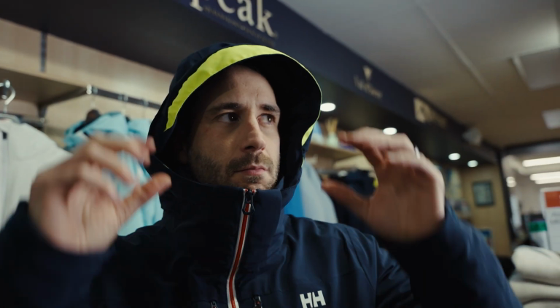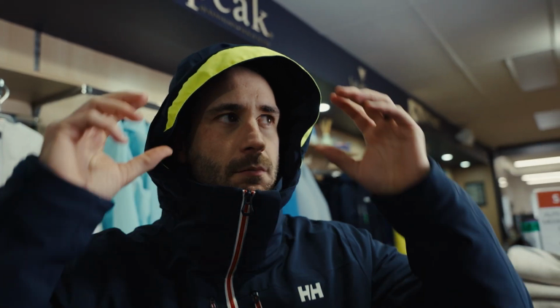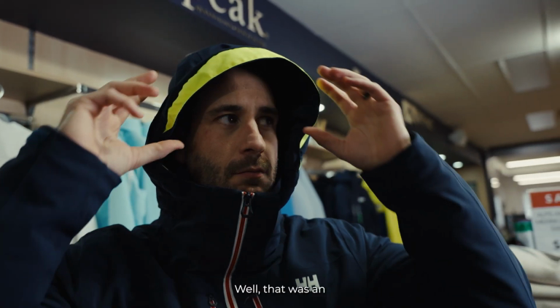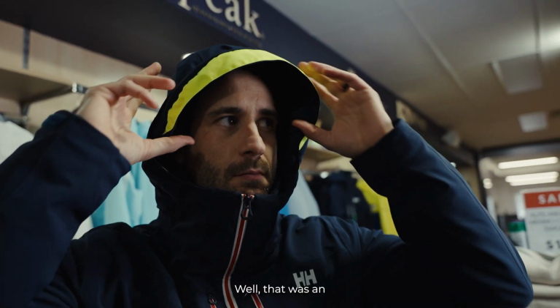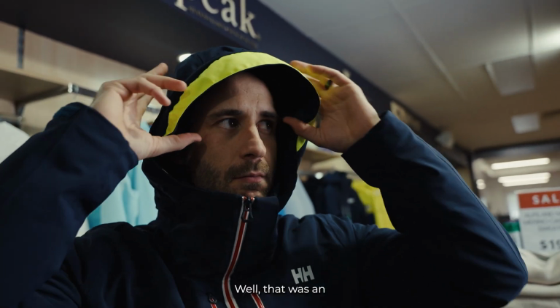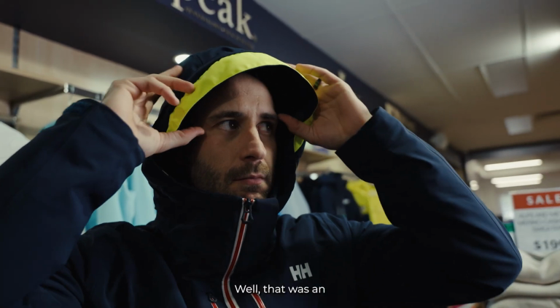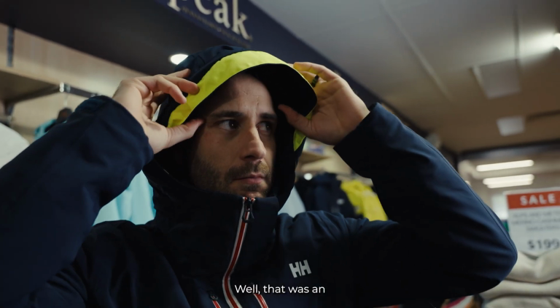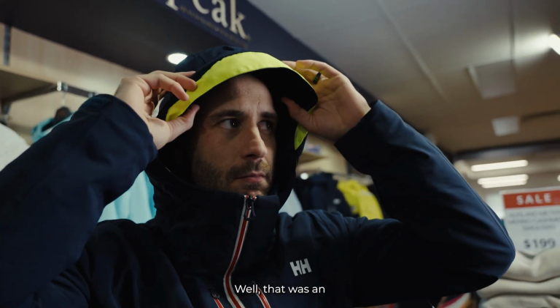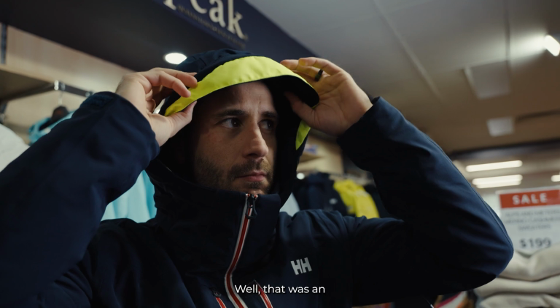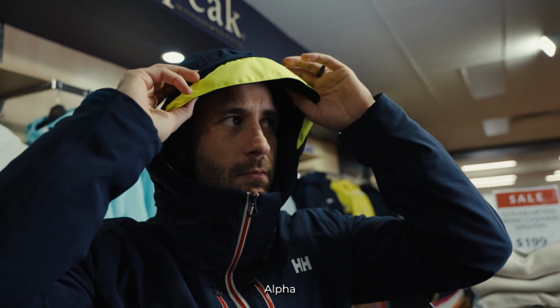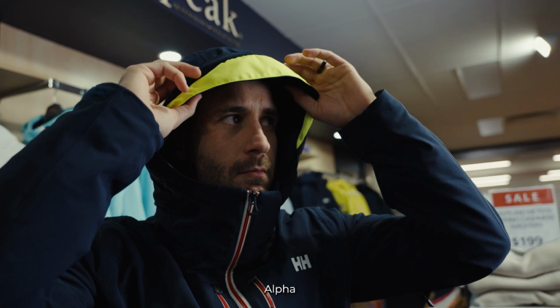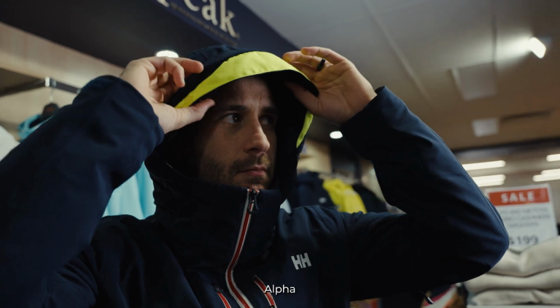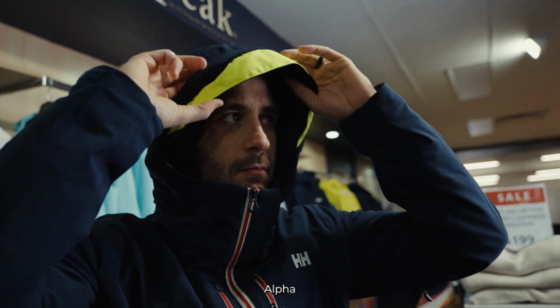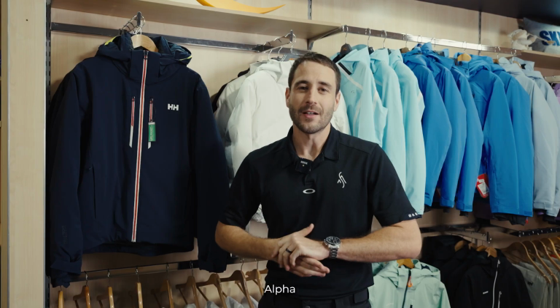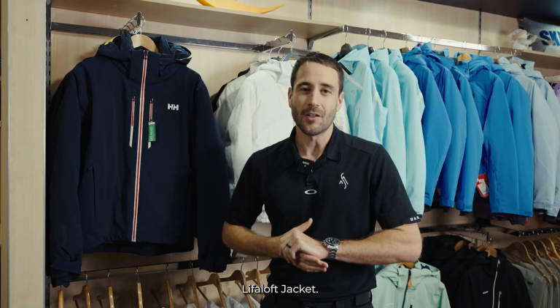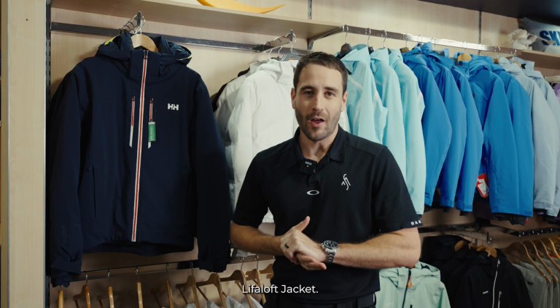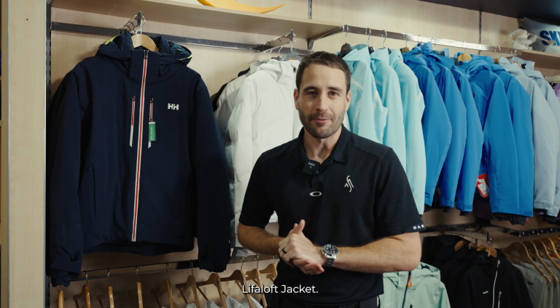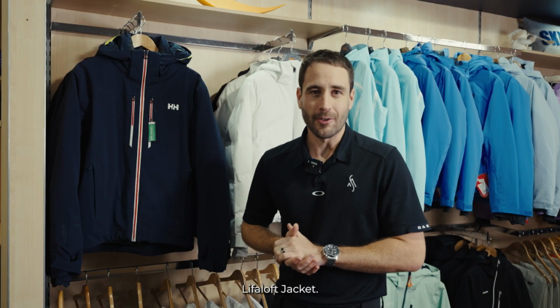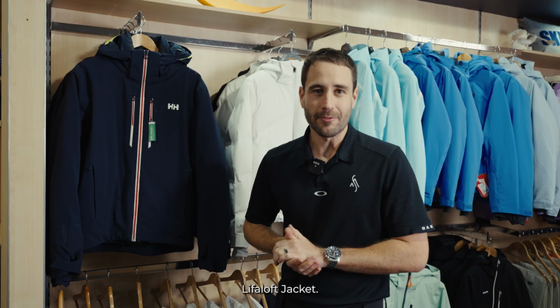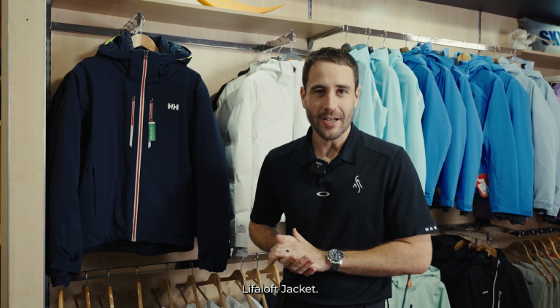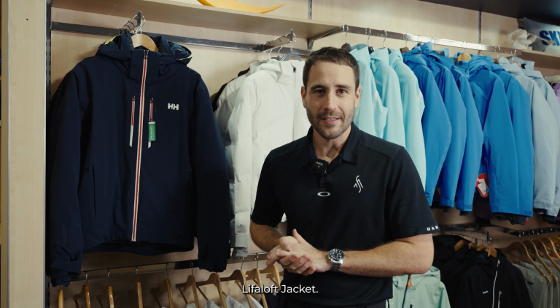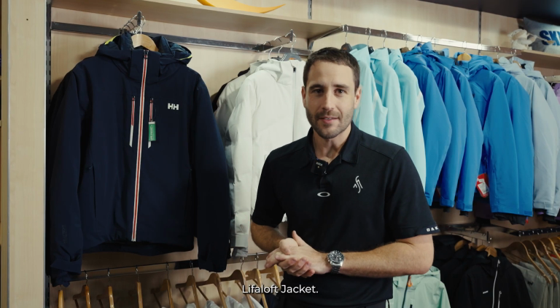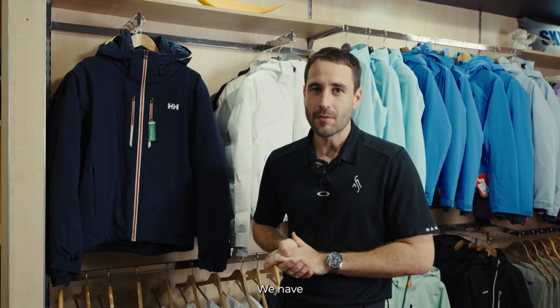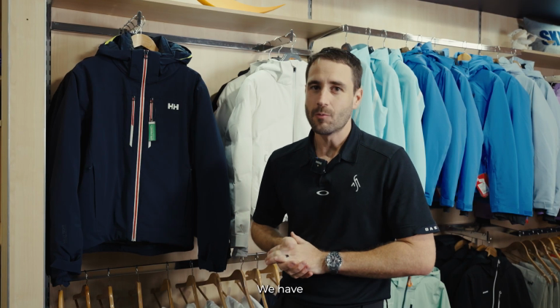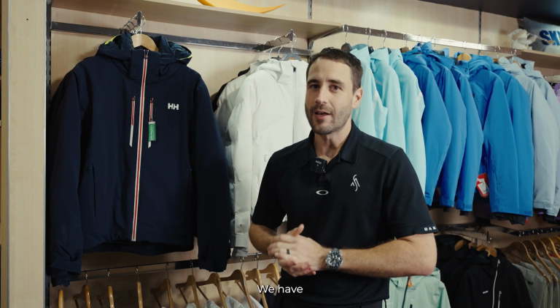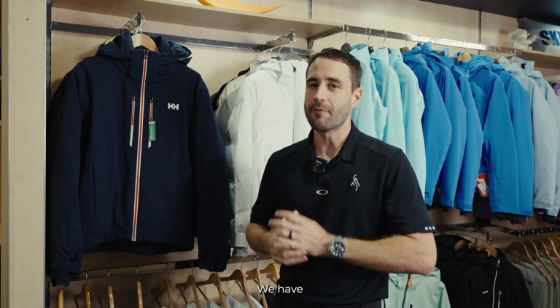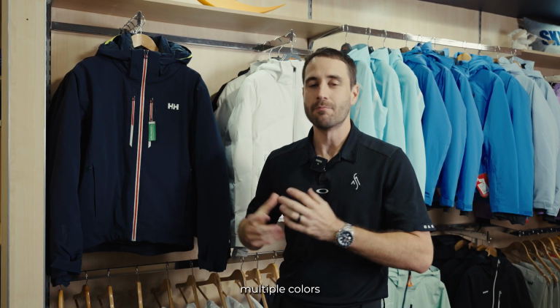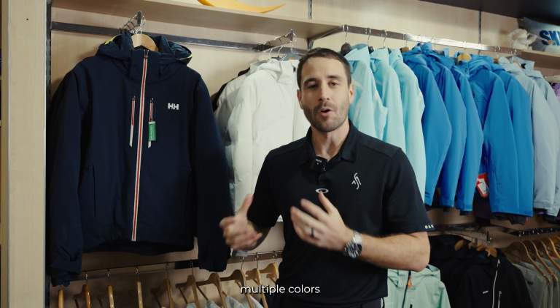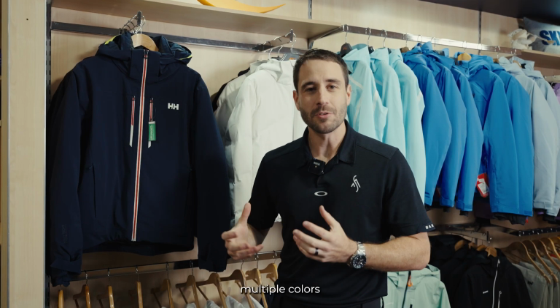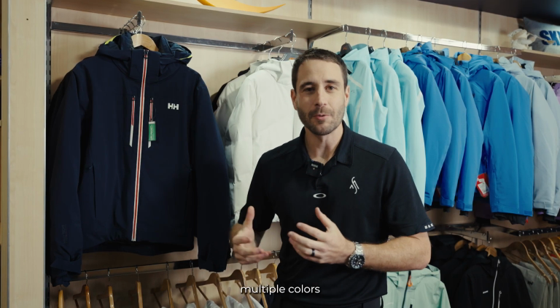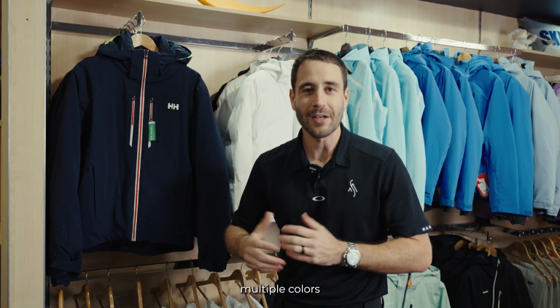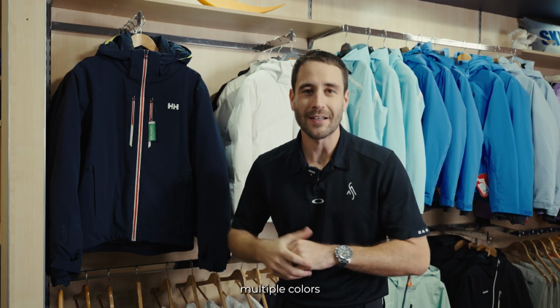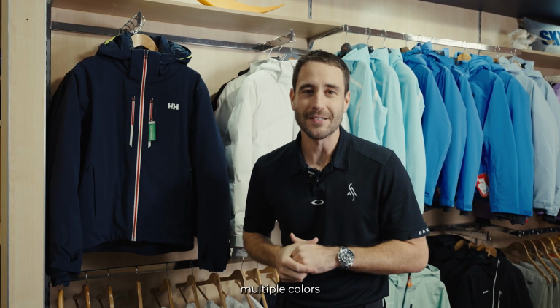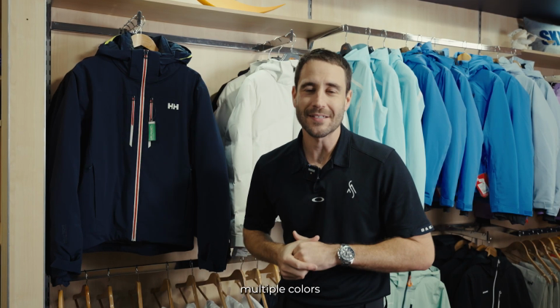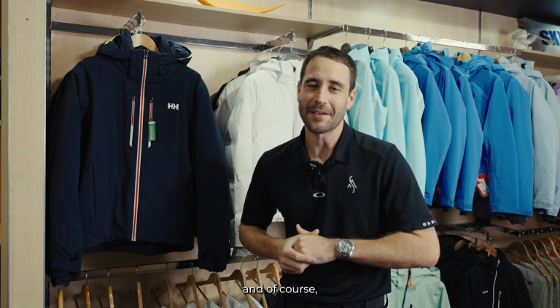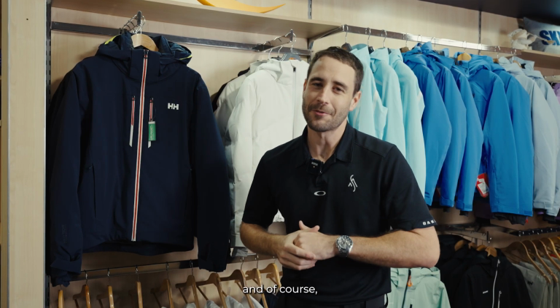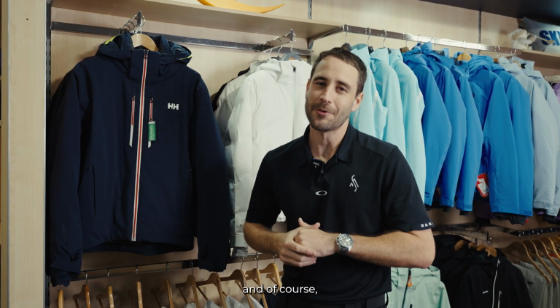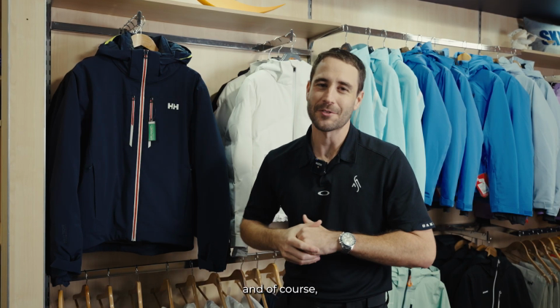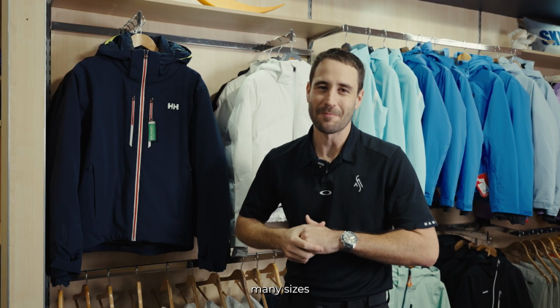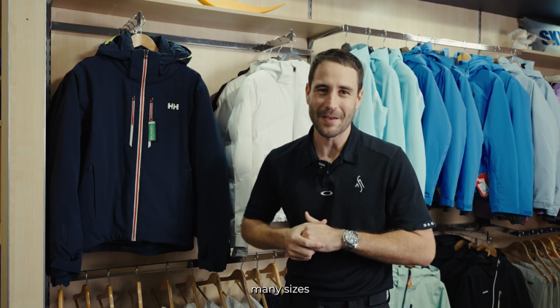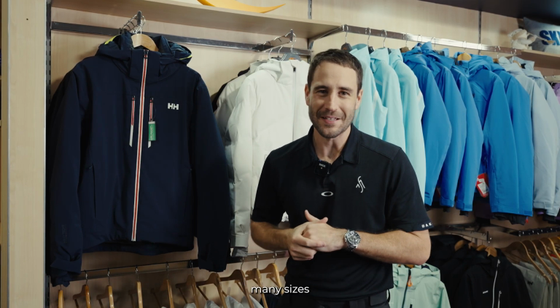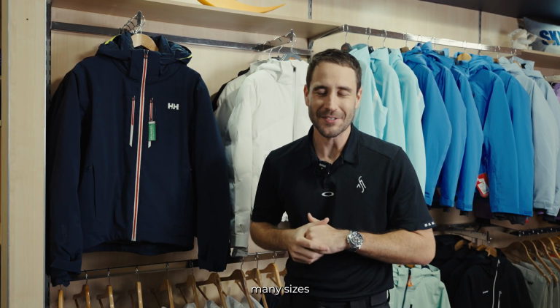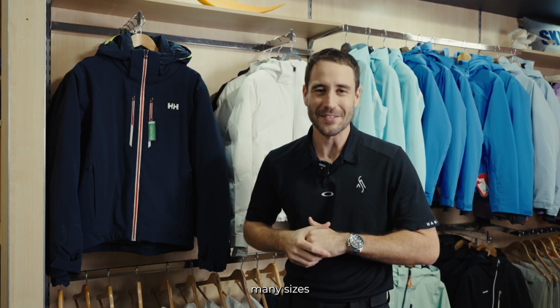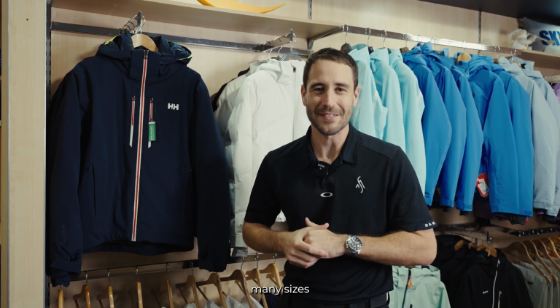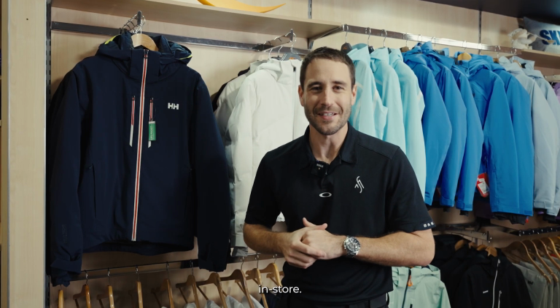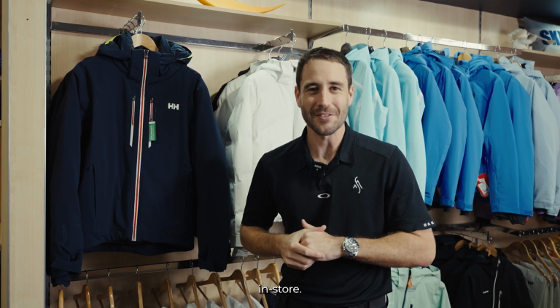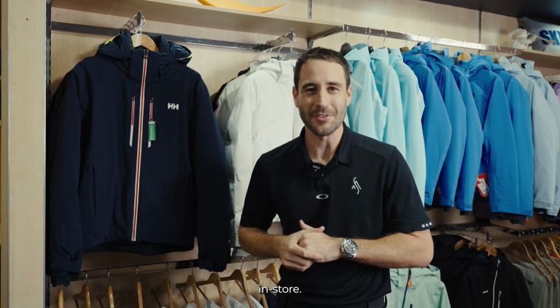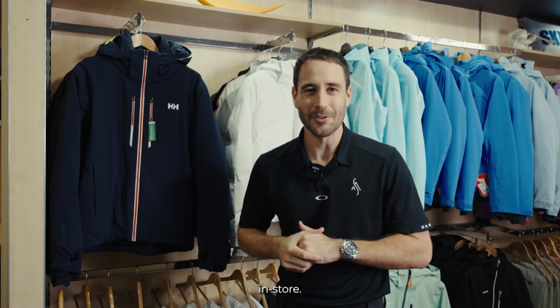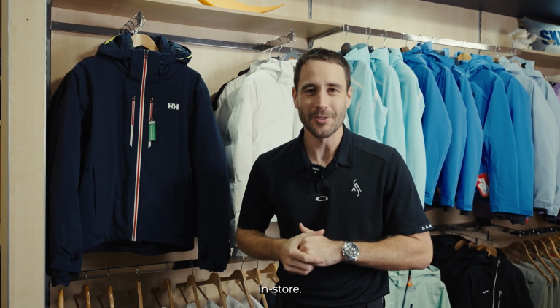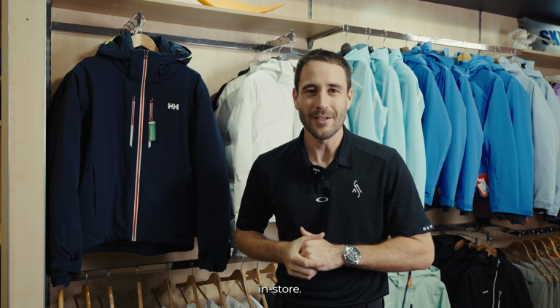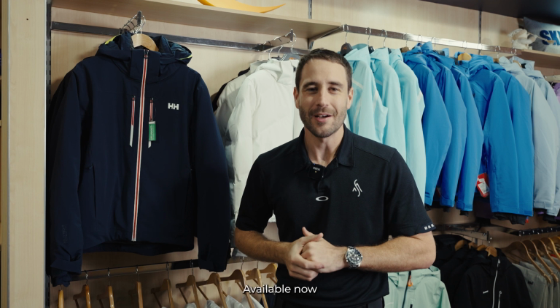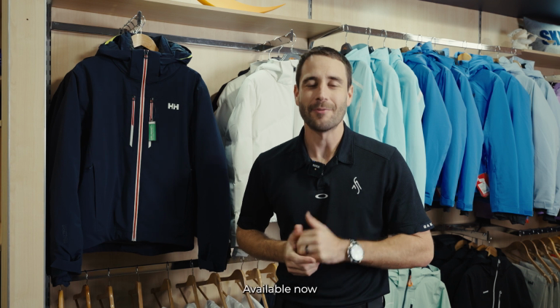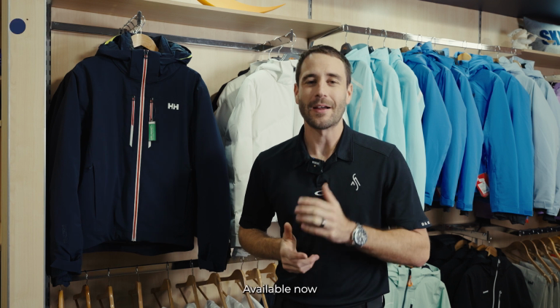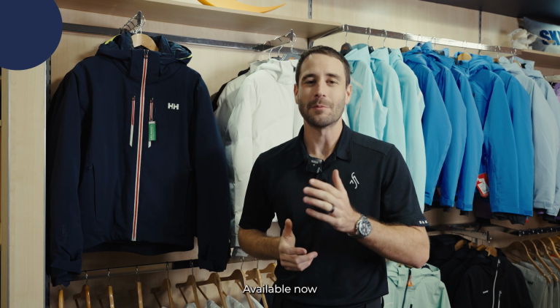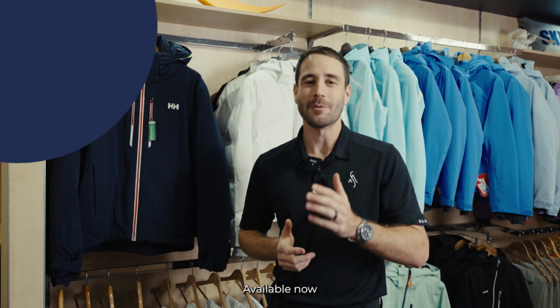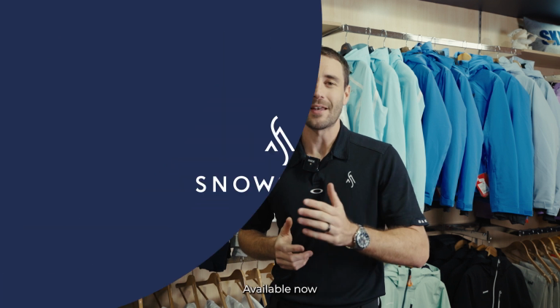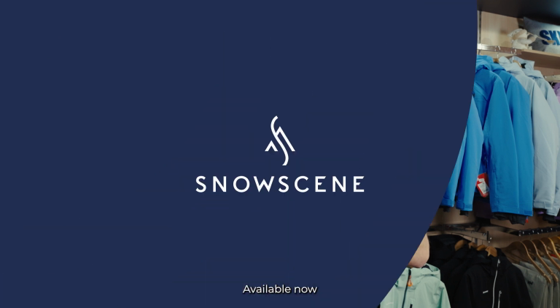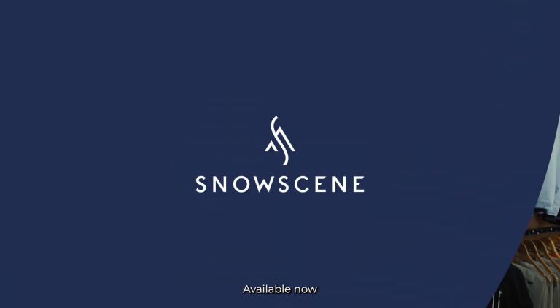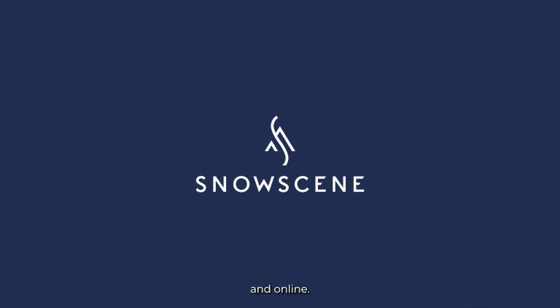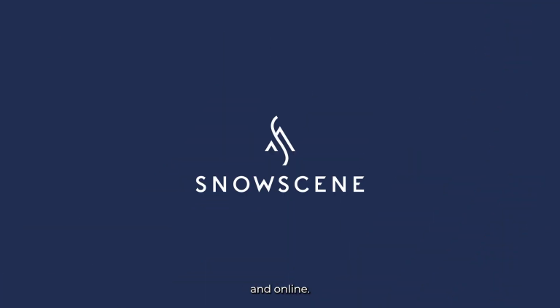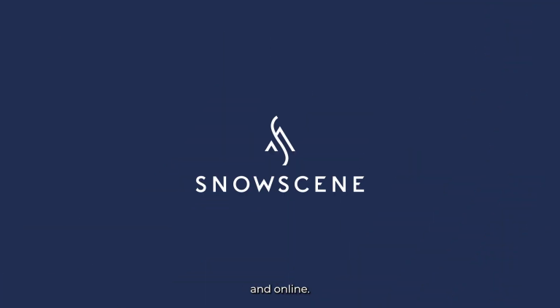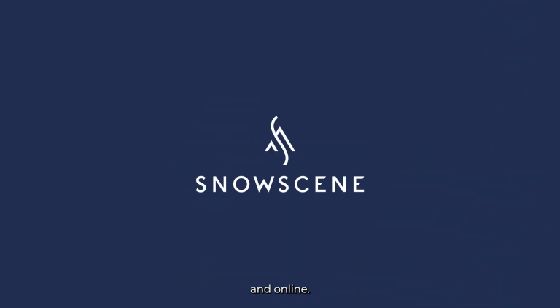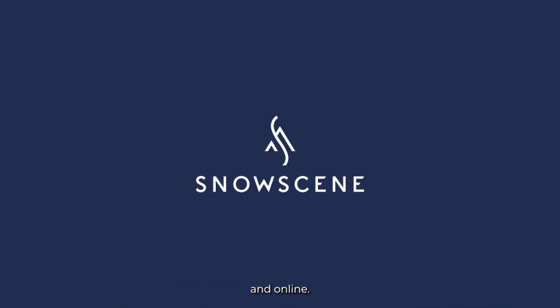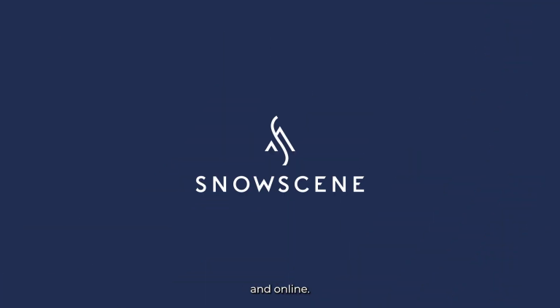That was the Alpha Lifeloft jacket. We have multiple colours and of course many sizes in-store available now and online.